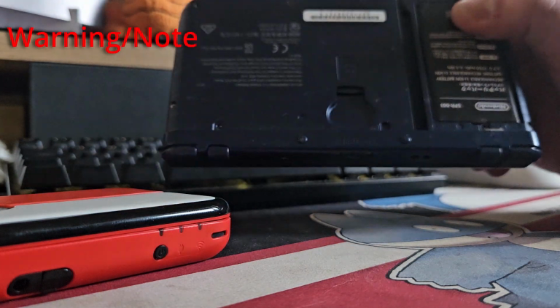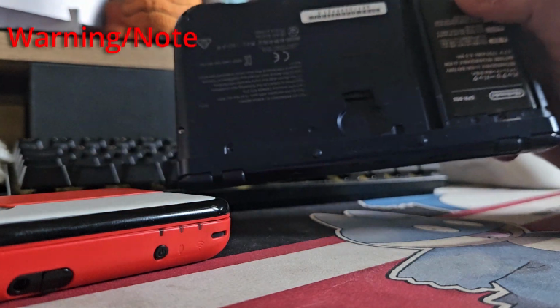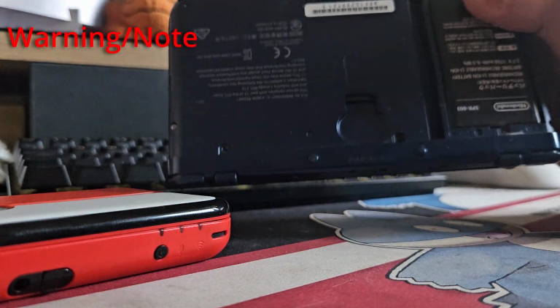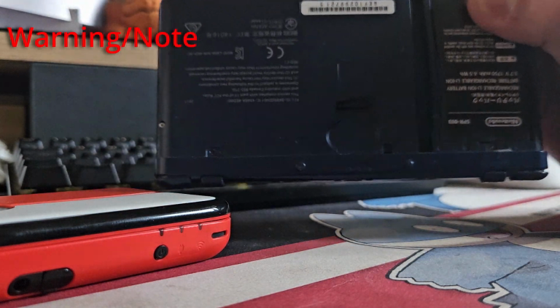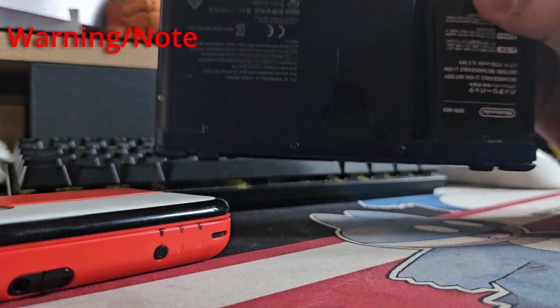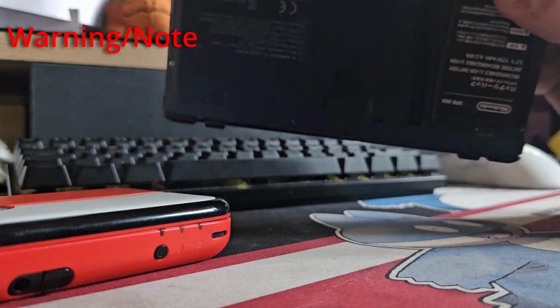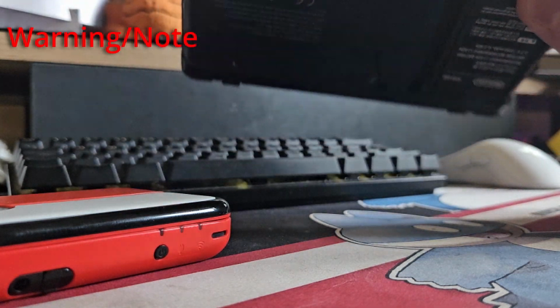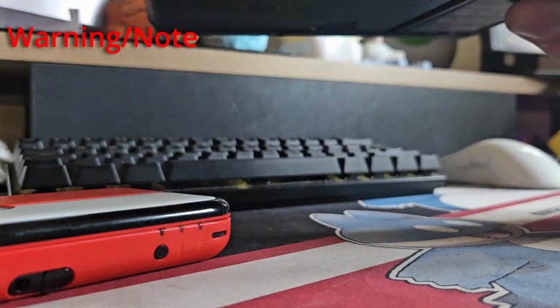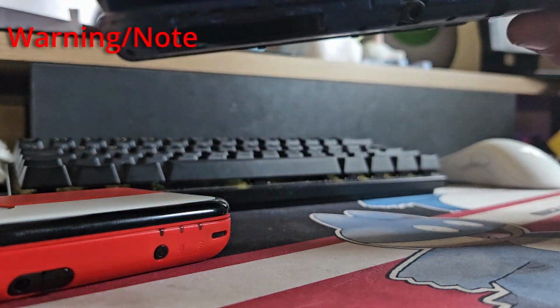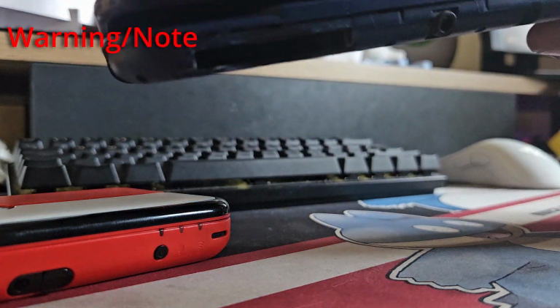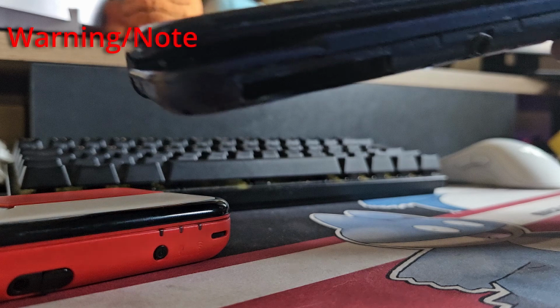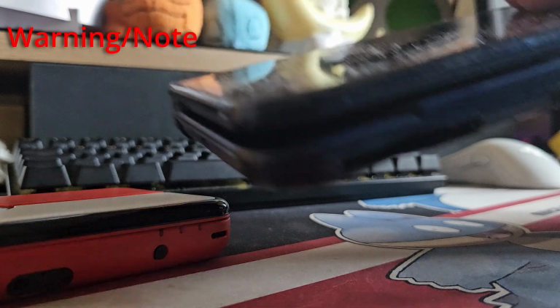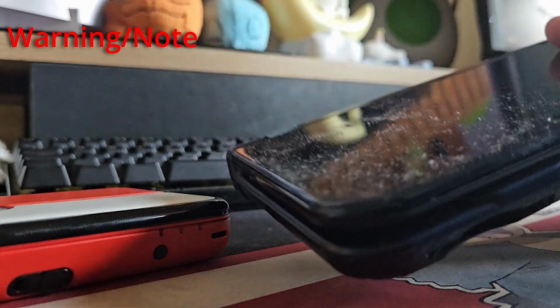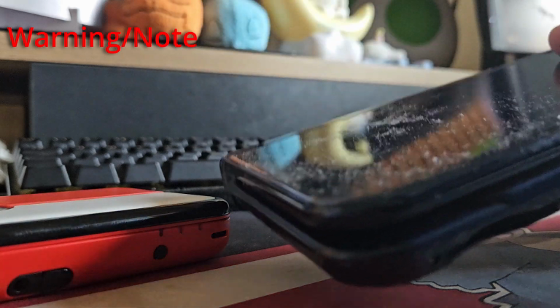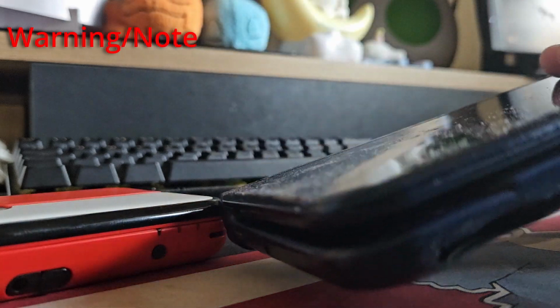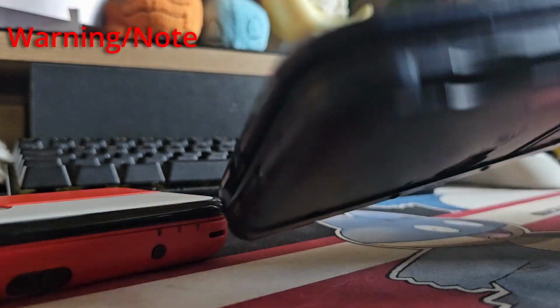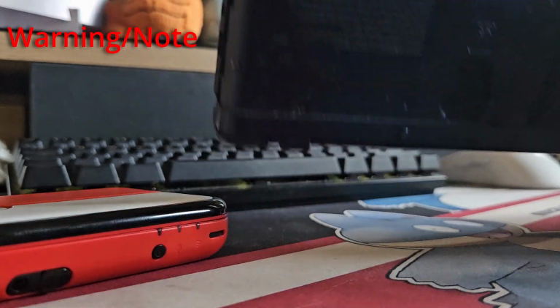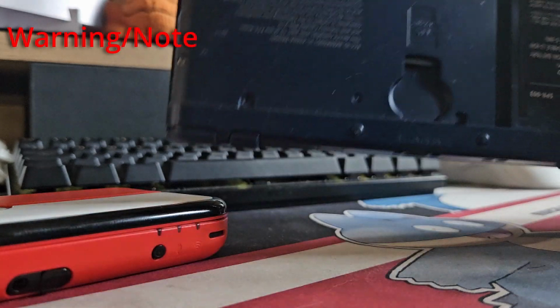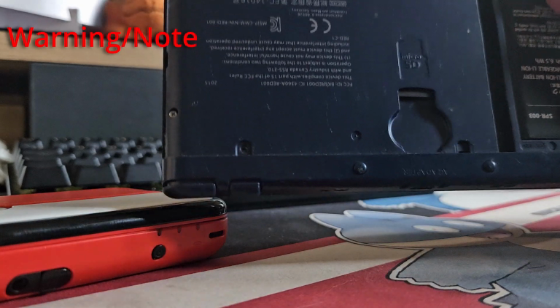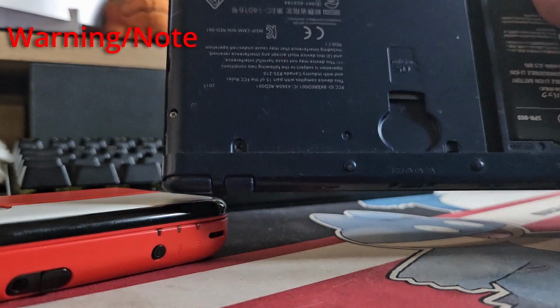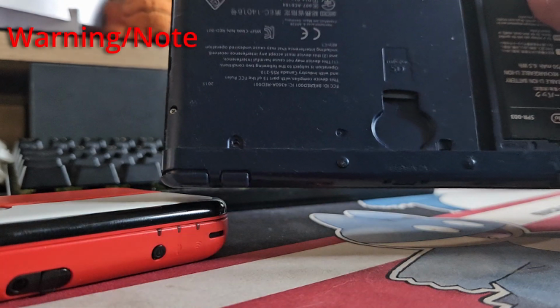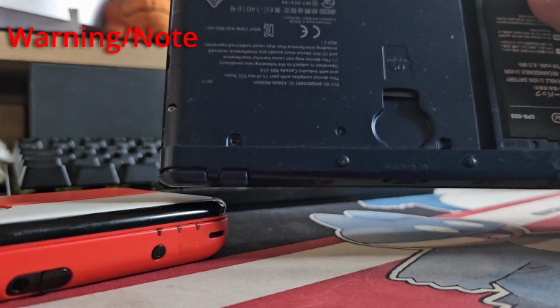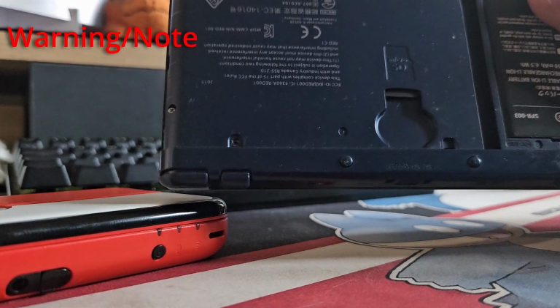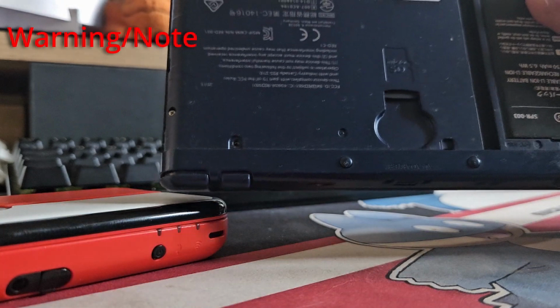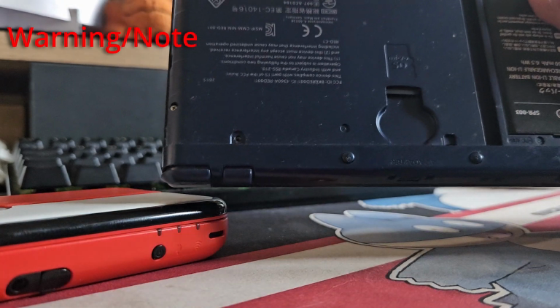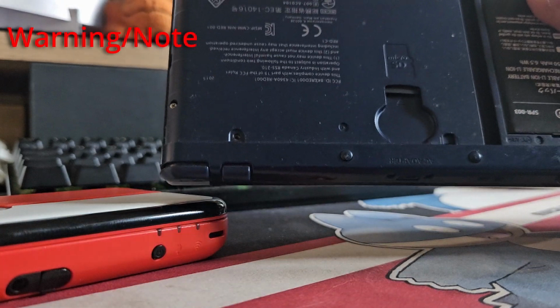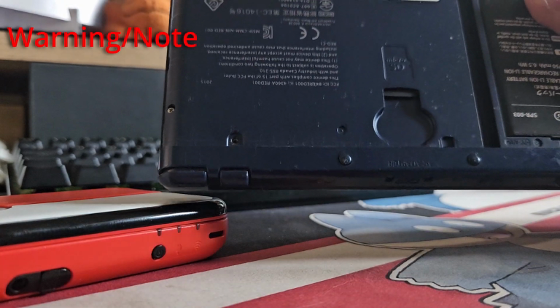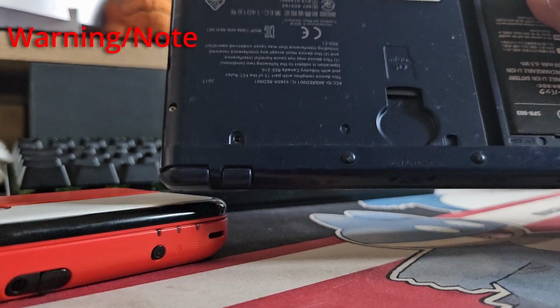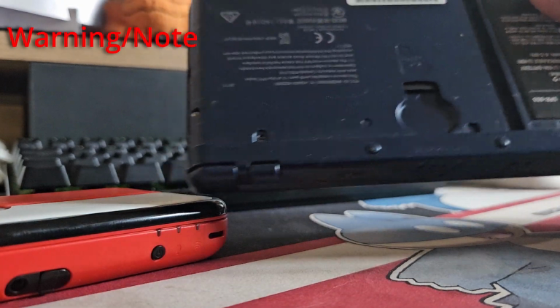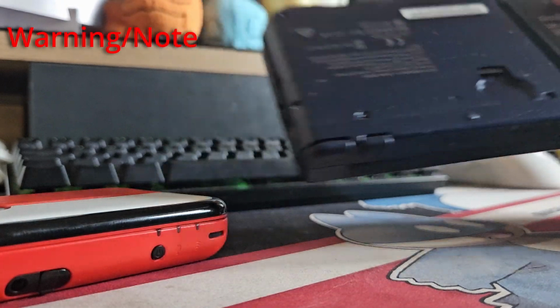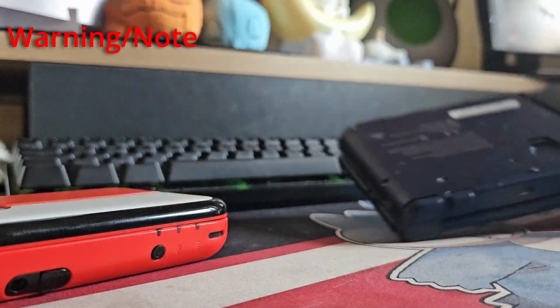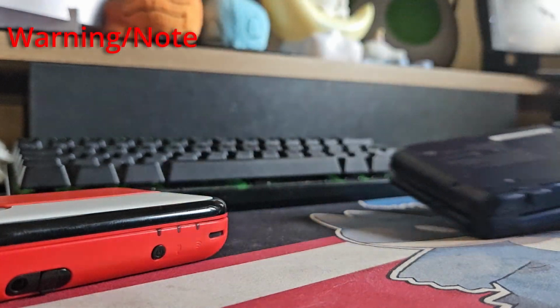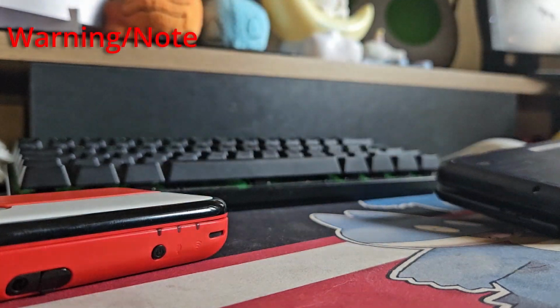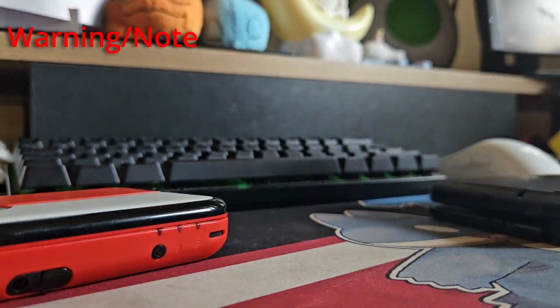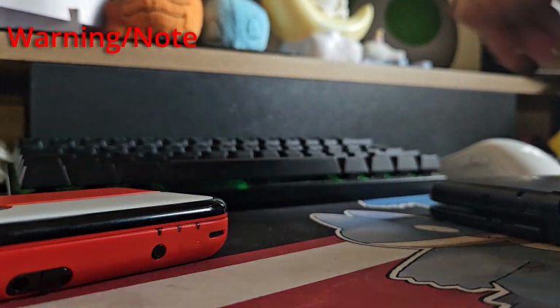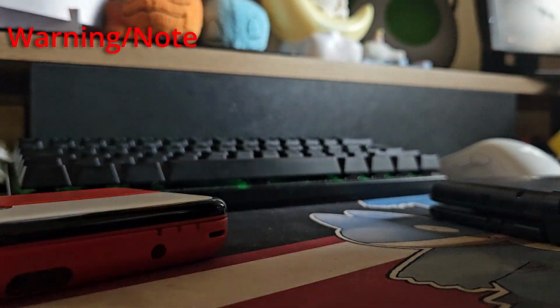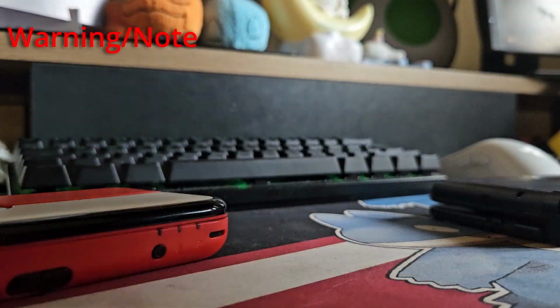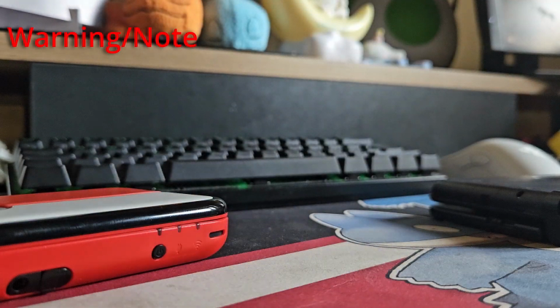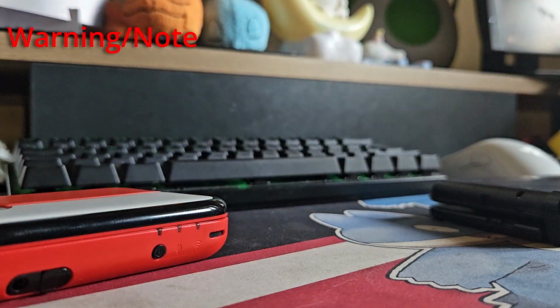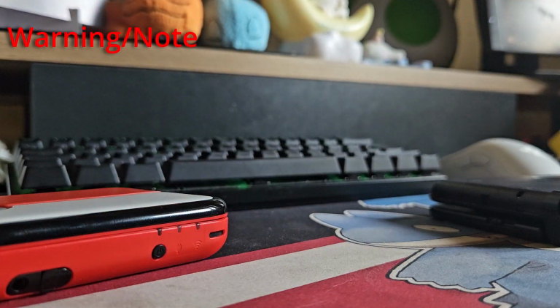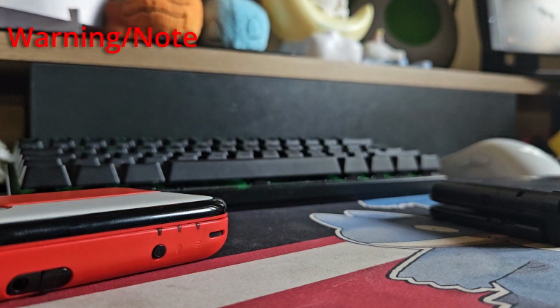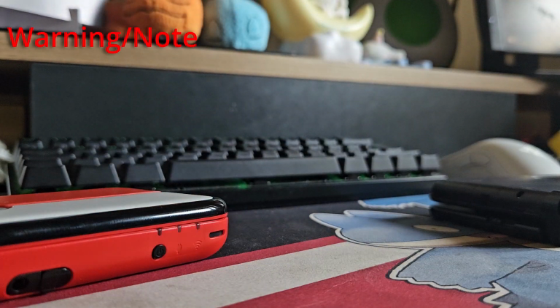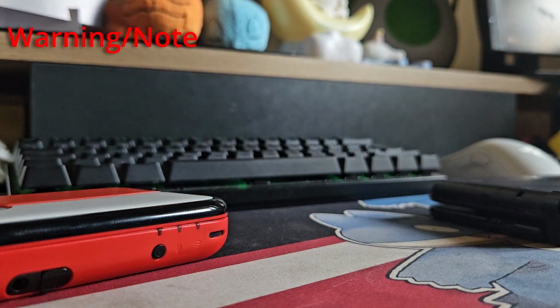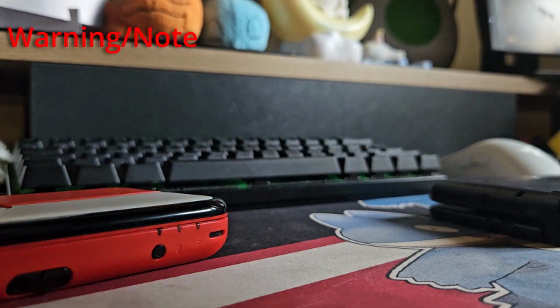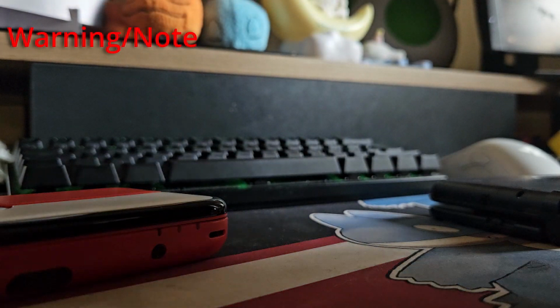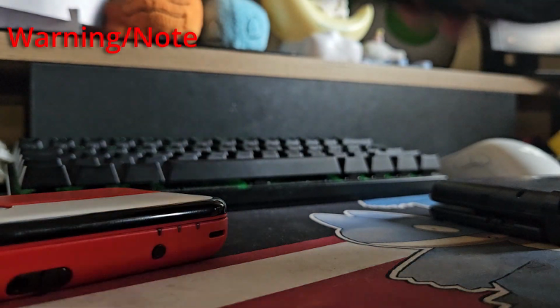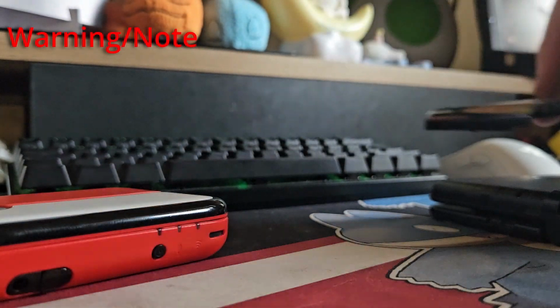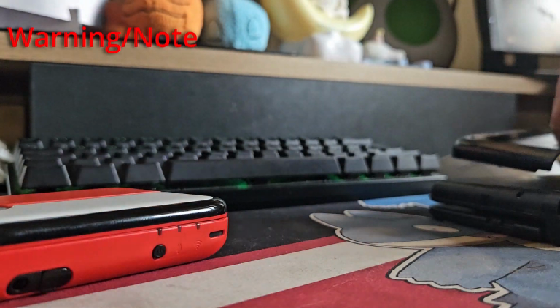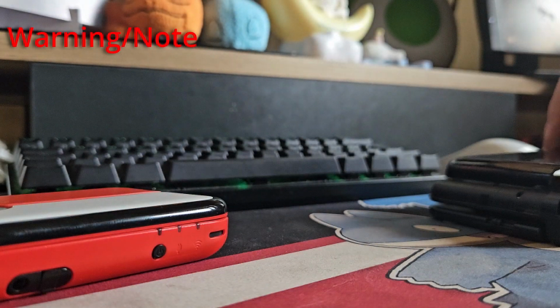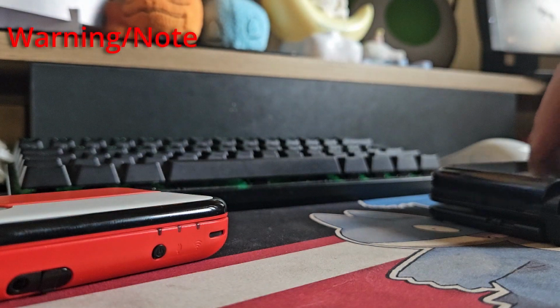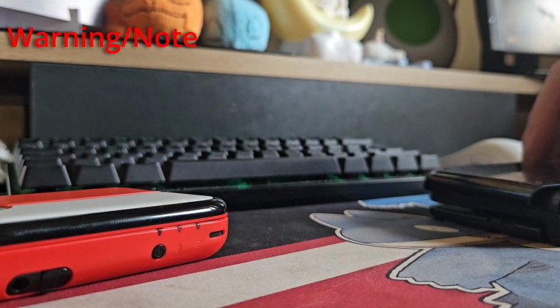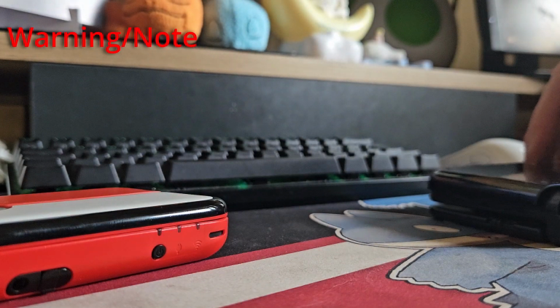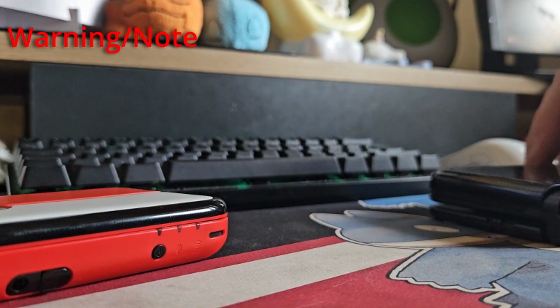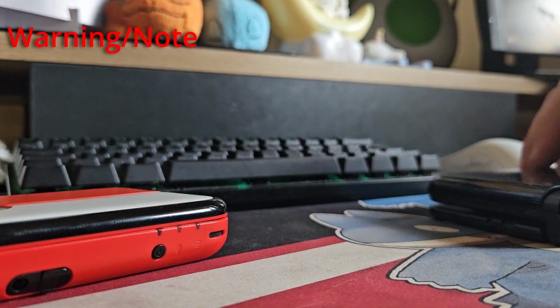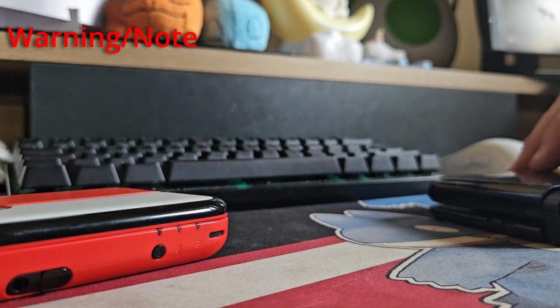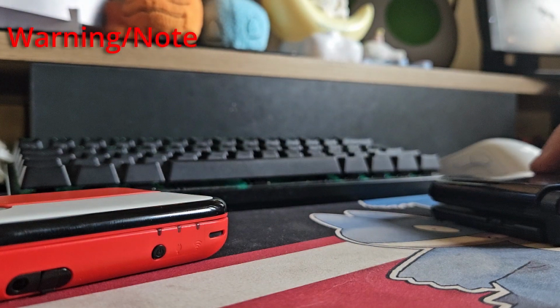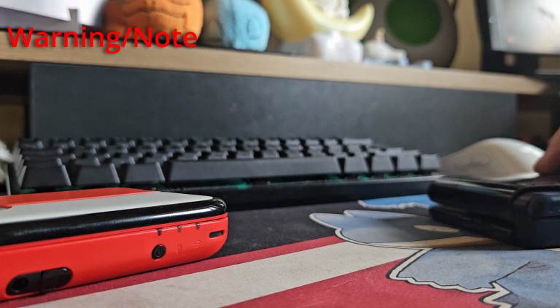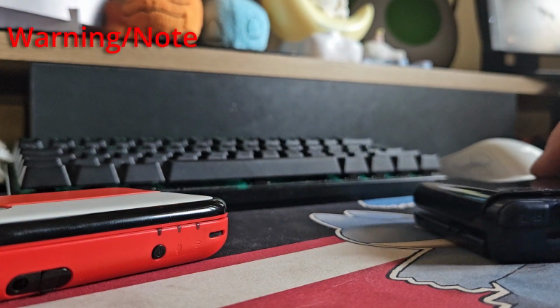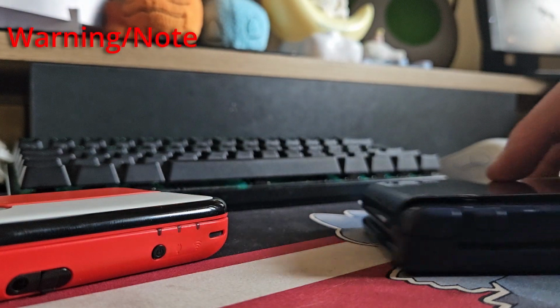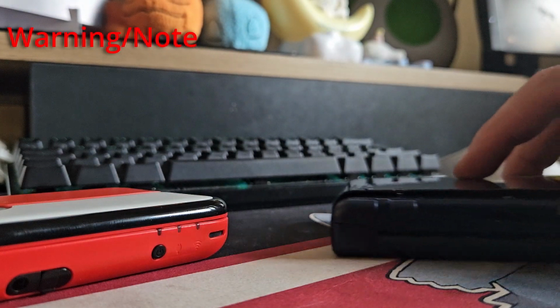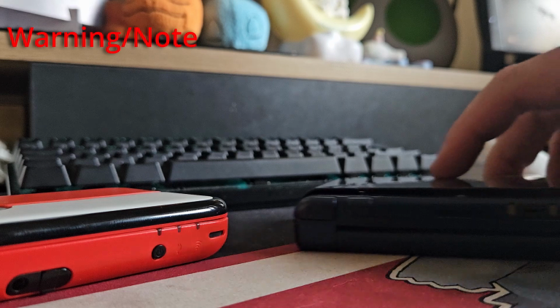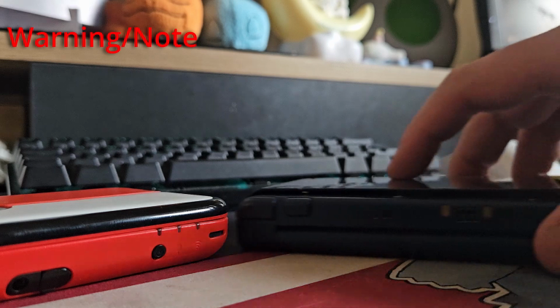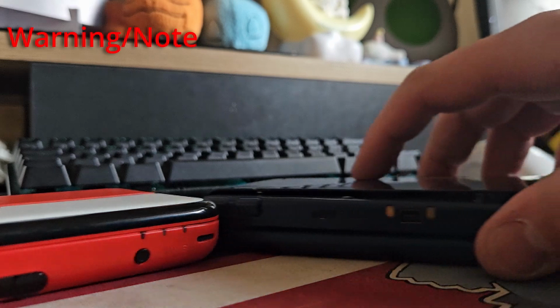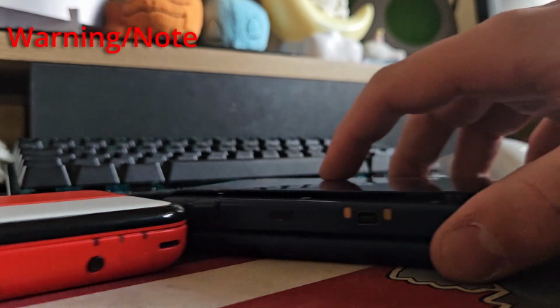But if you own a New 3DS XL like we're using today — so like this one, this is my partner's — you do have to take the back off and you do need a quite small screwdriver just to get in there.